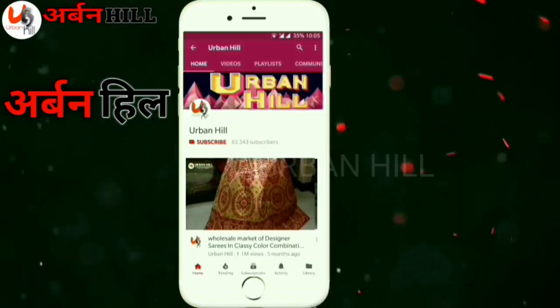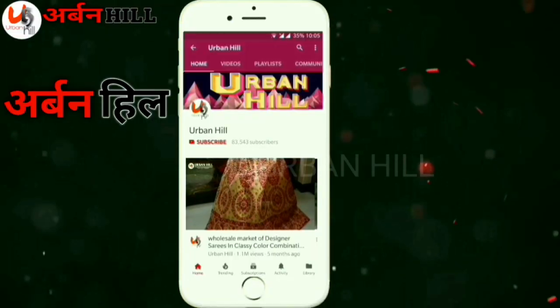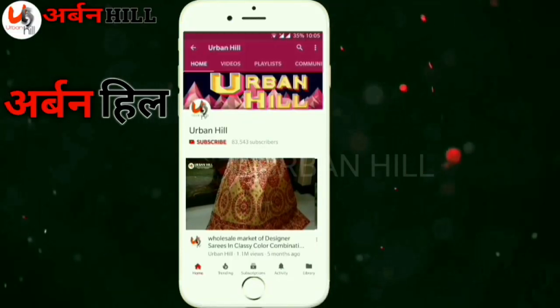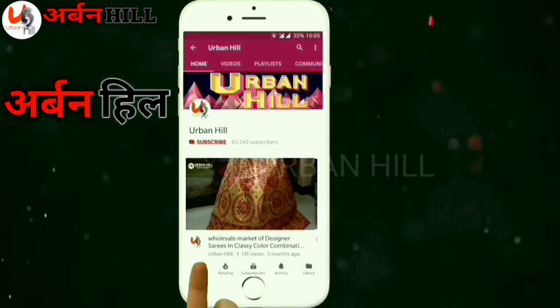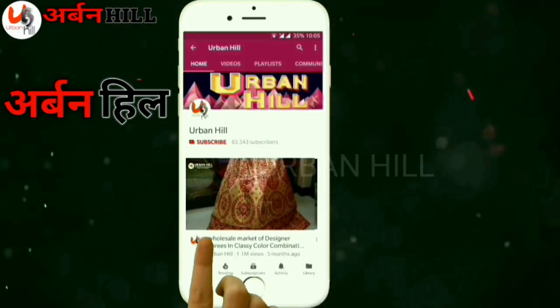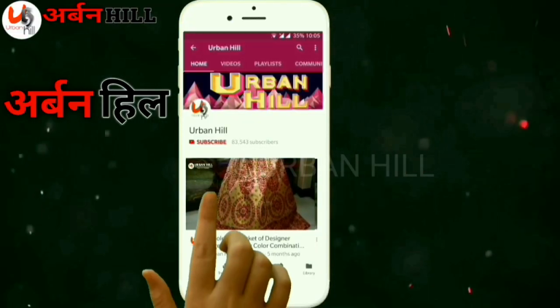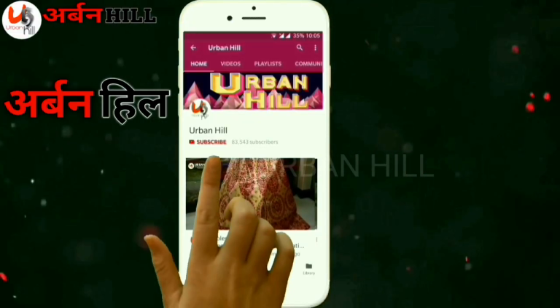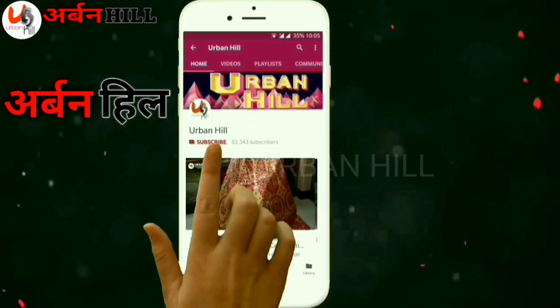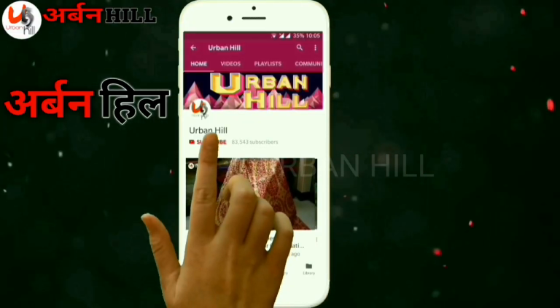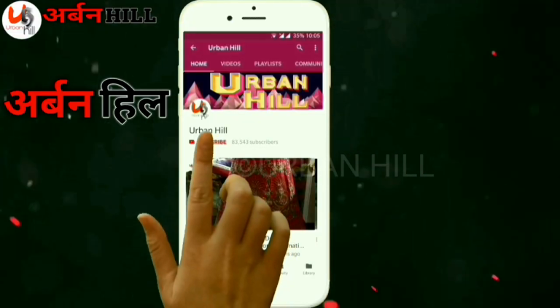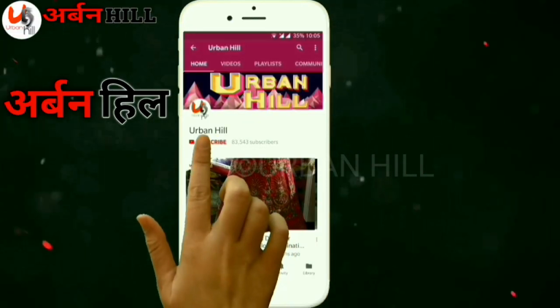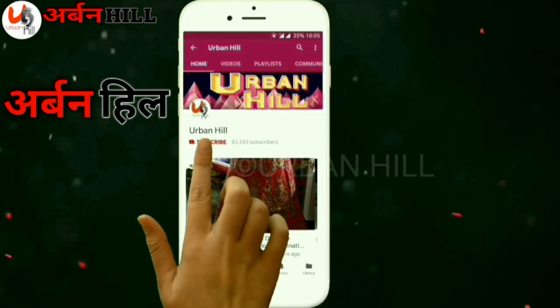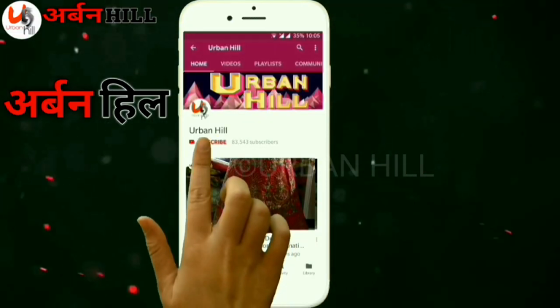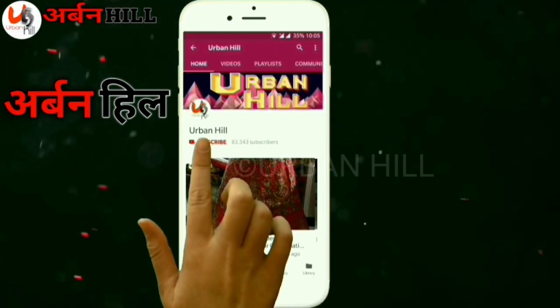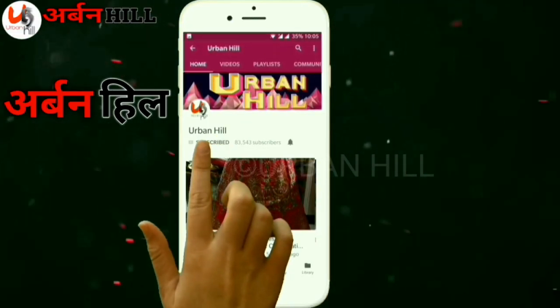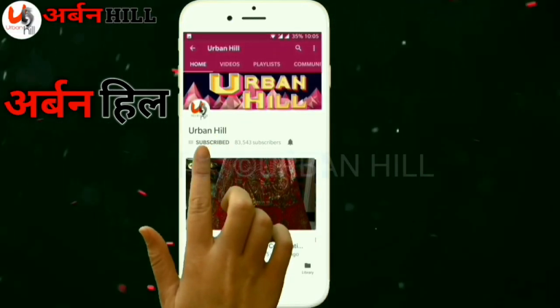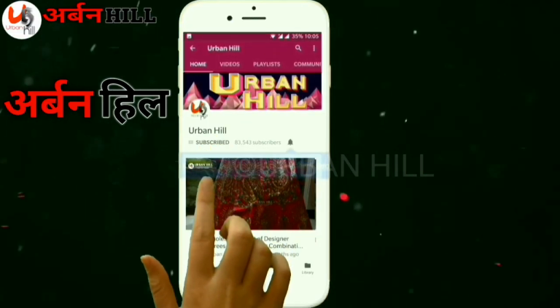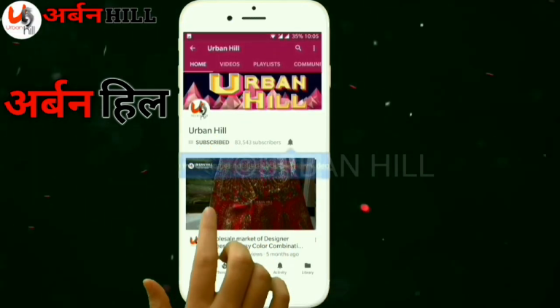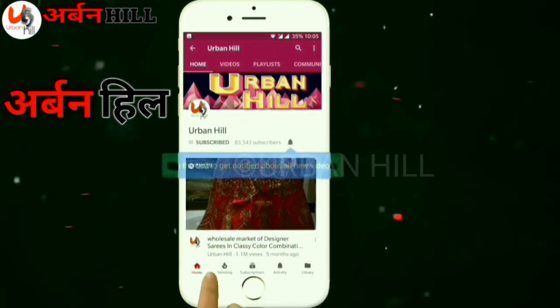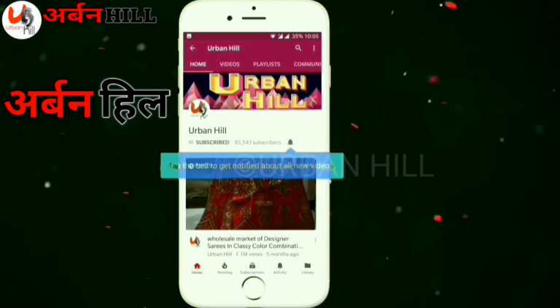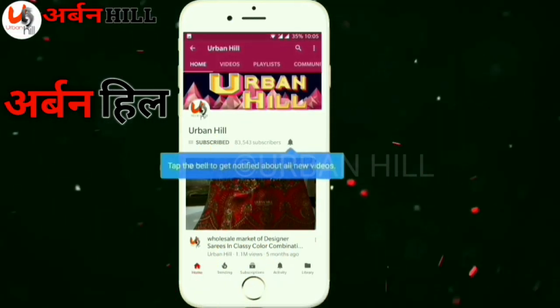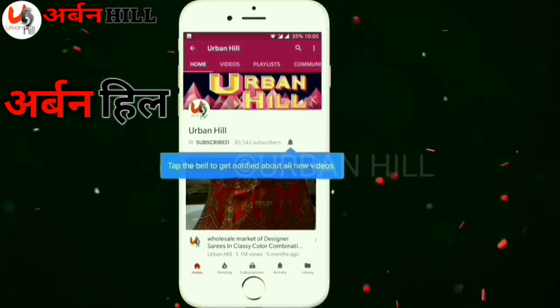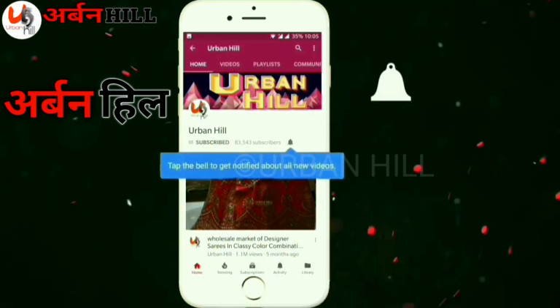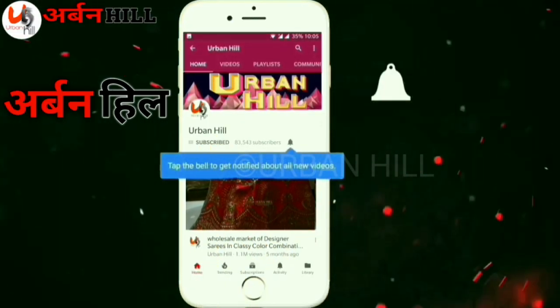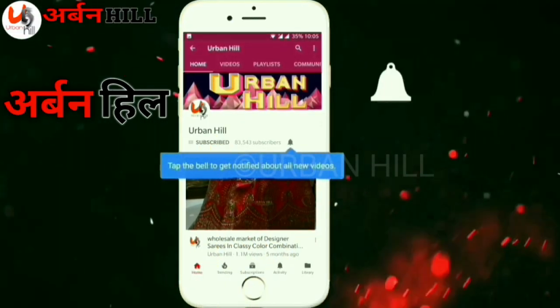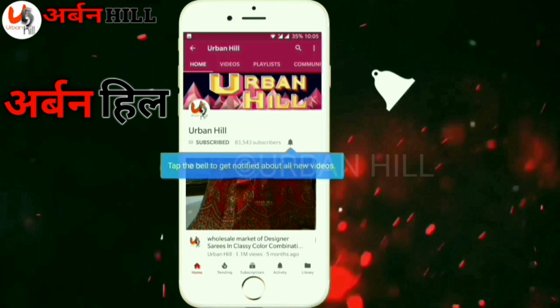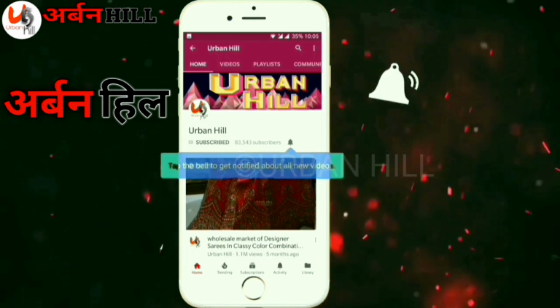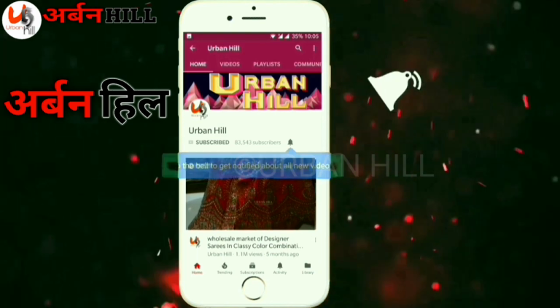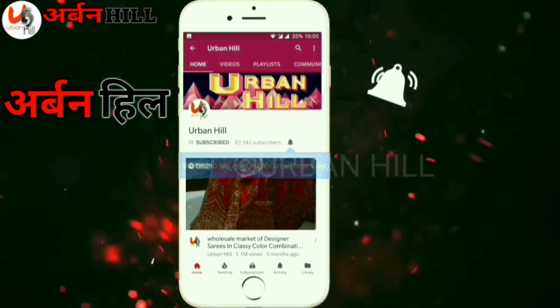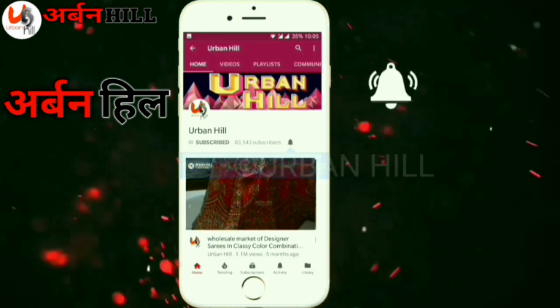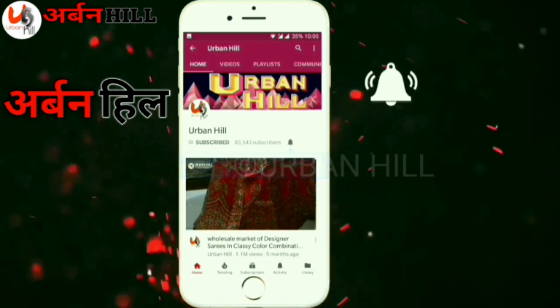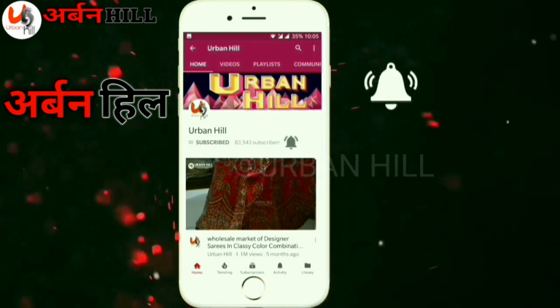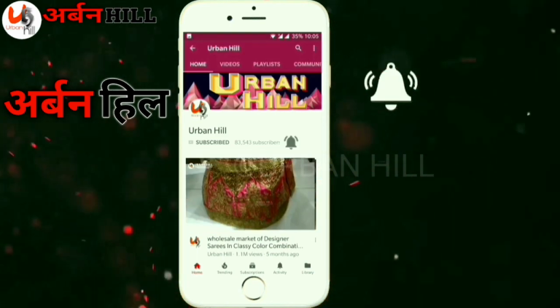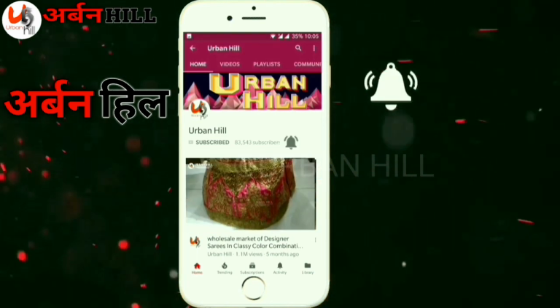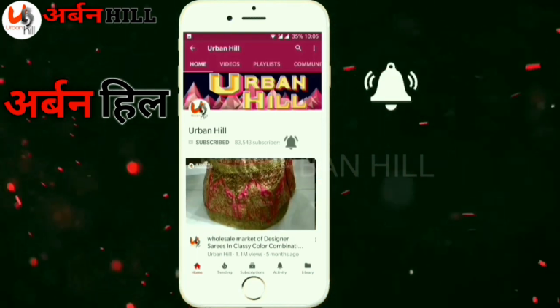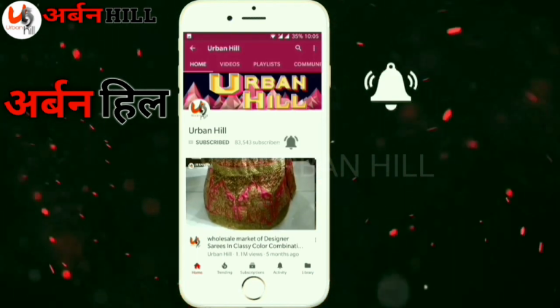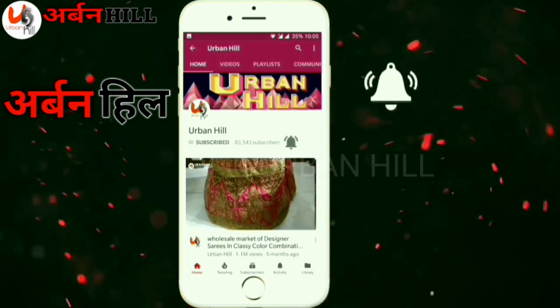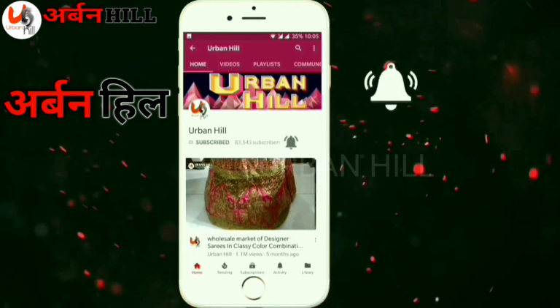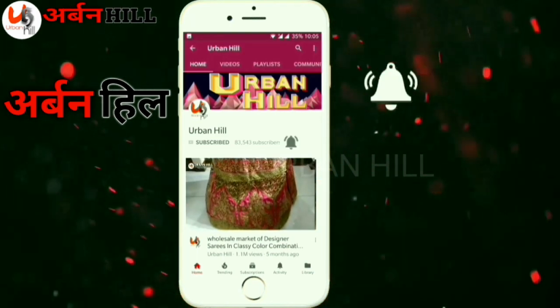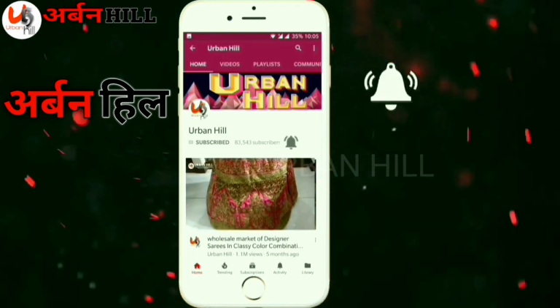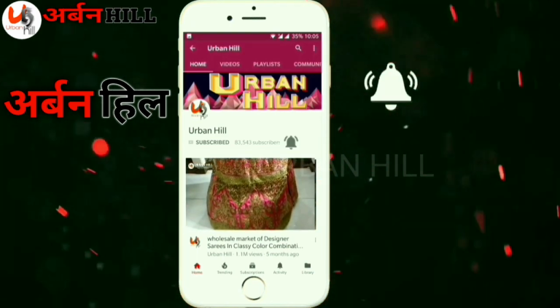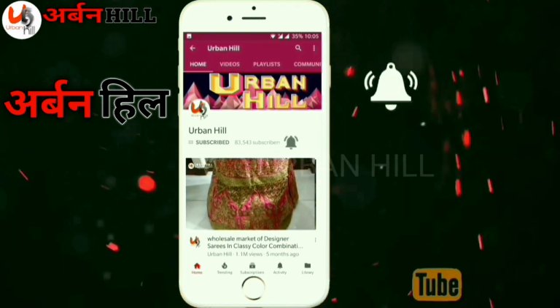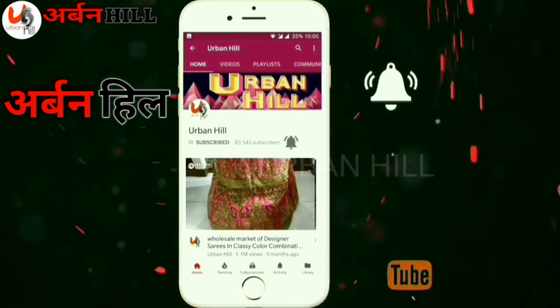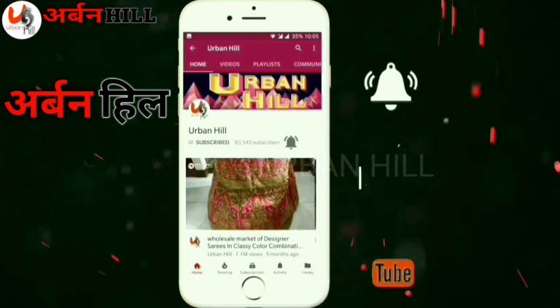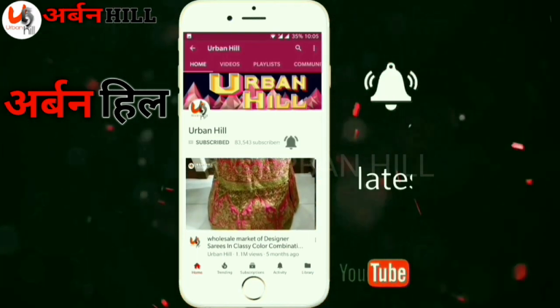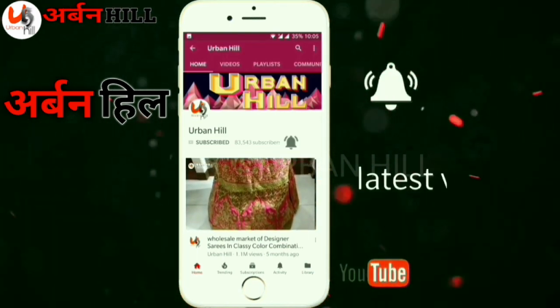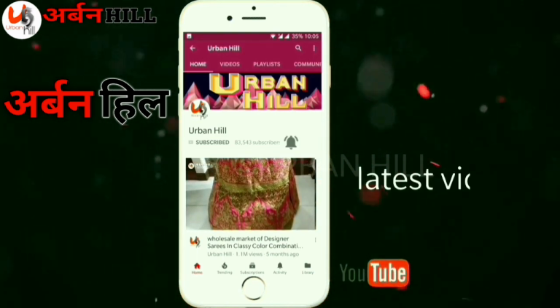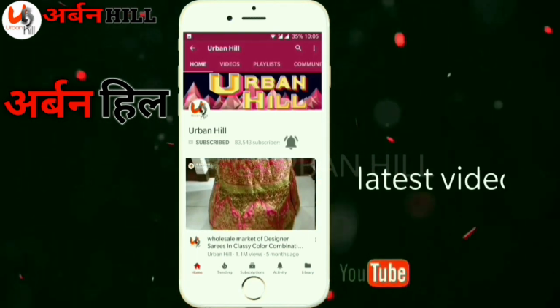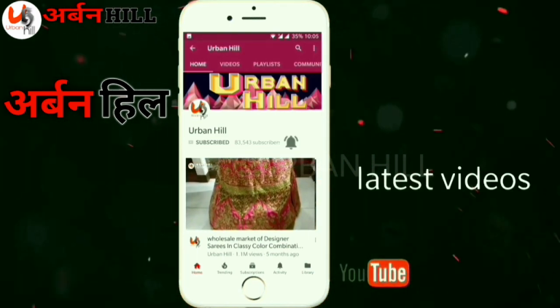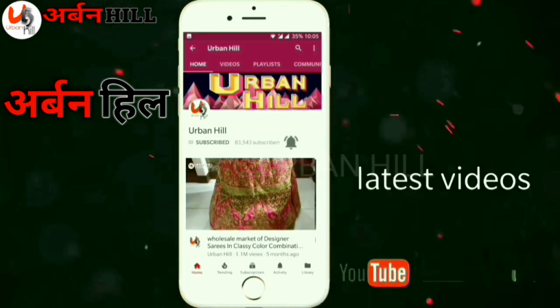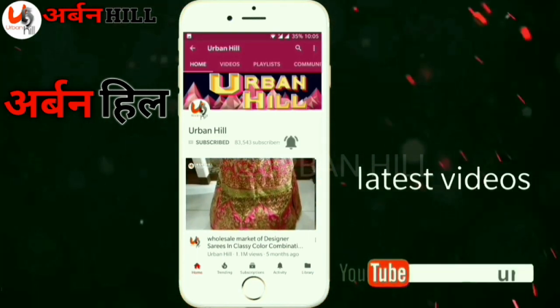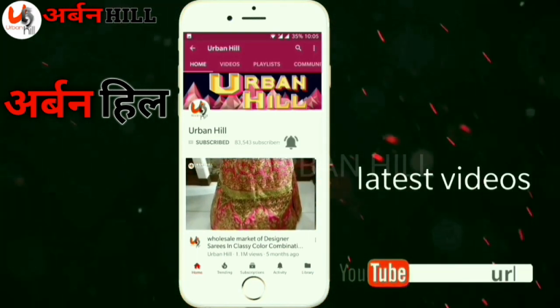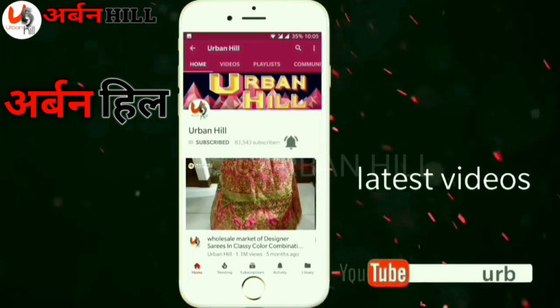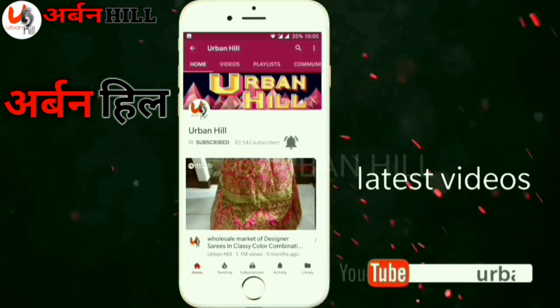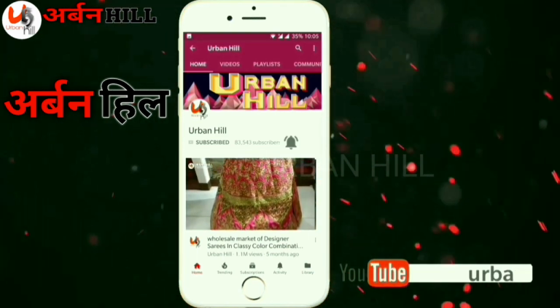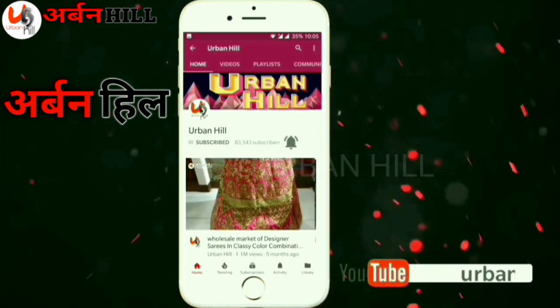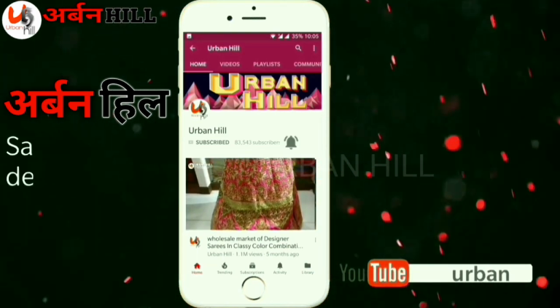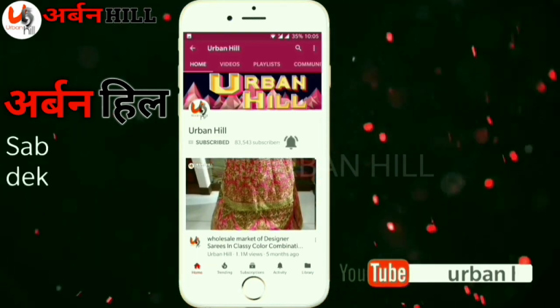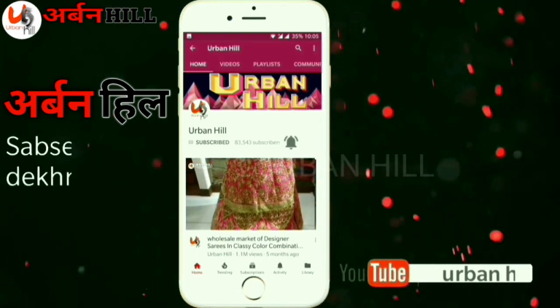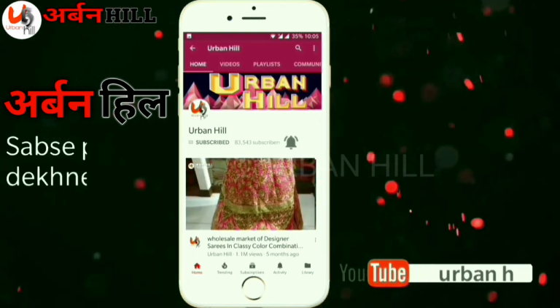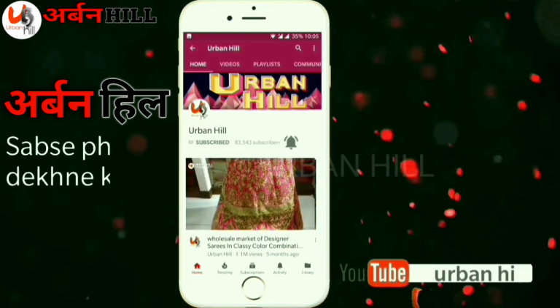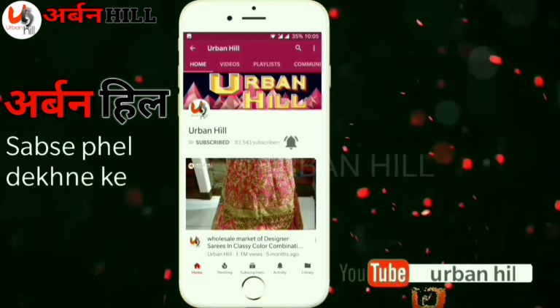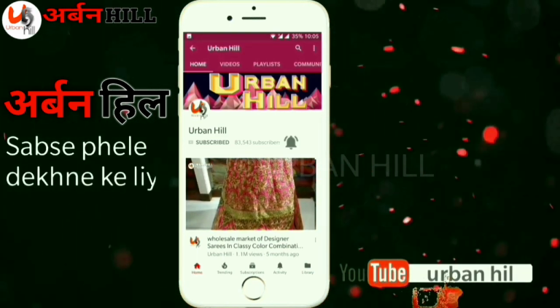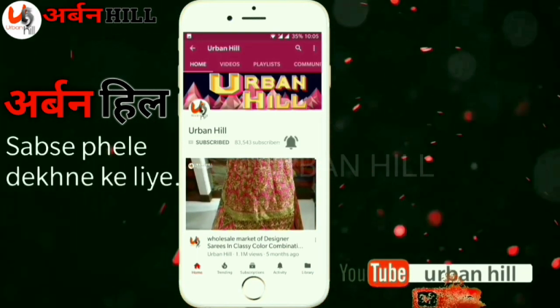Subscribe to our YouTube channel, Urban Hill, and click the bell icon for the latest videos.